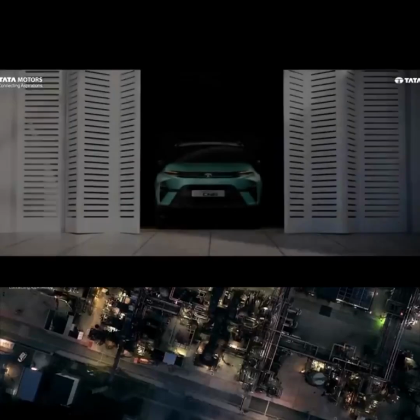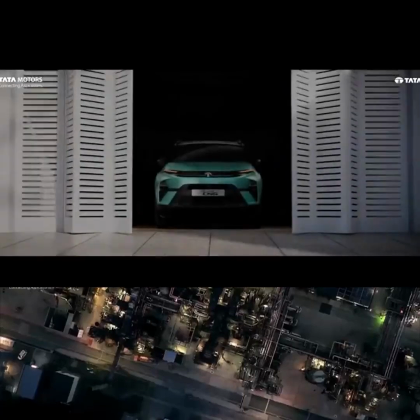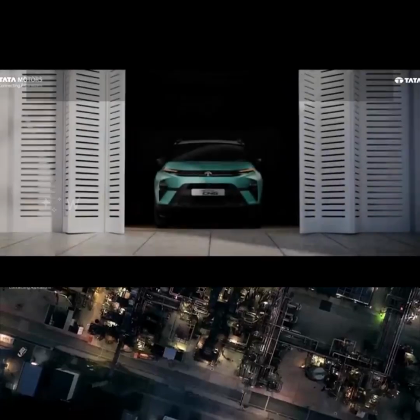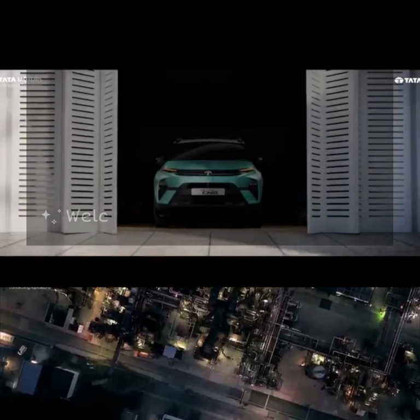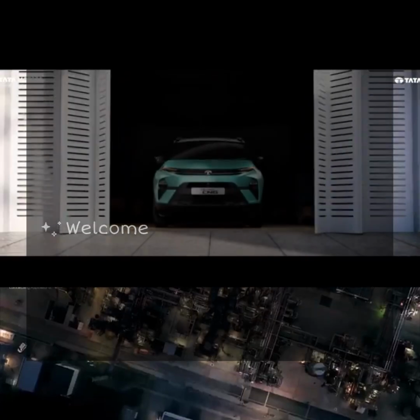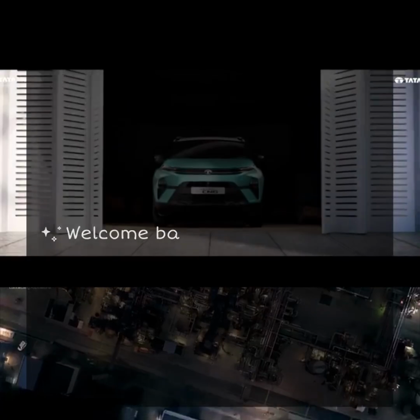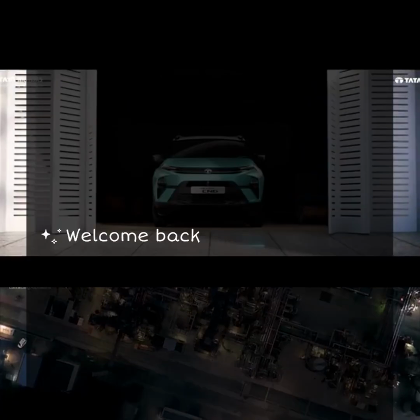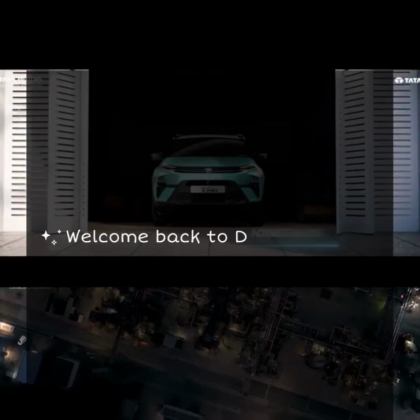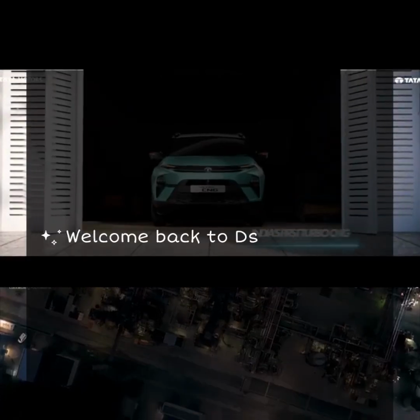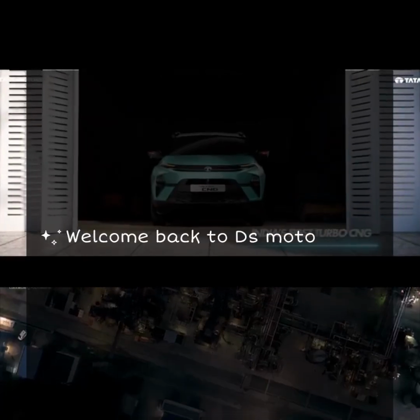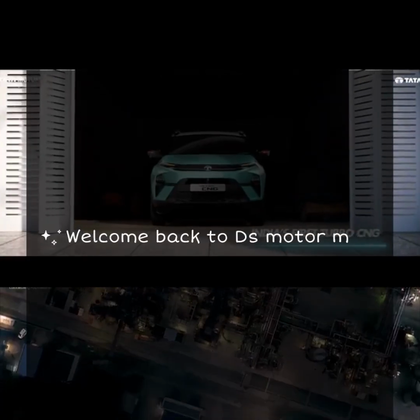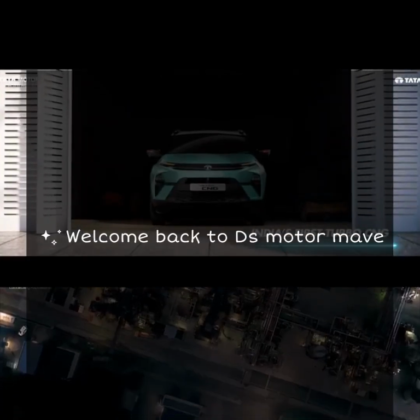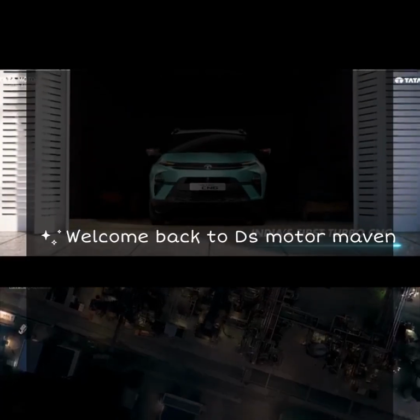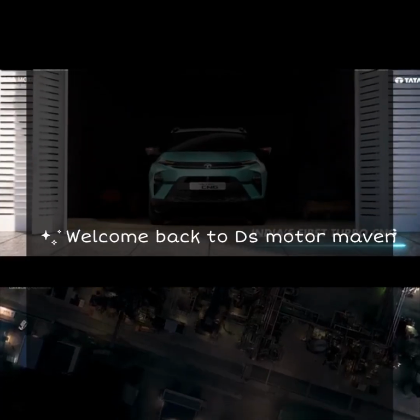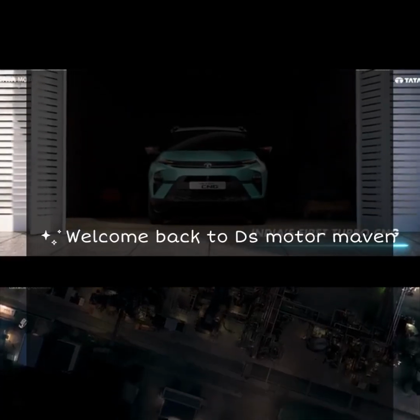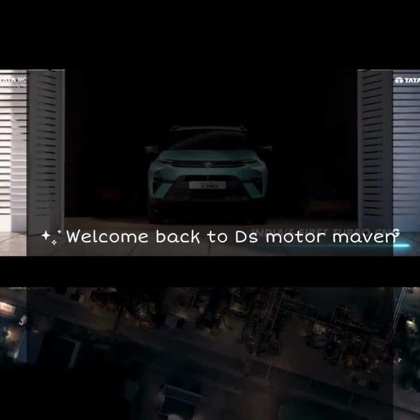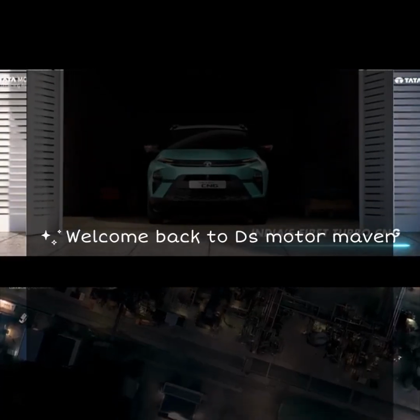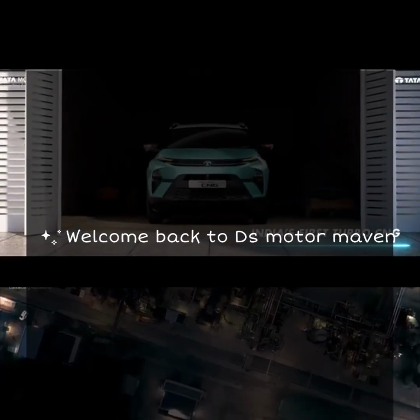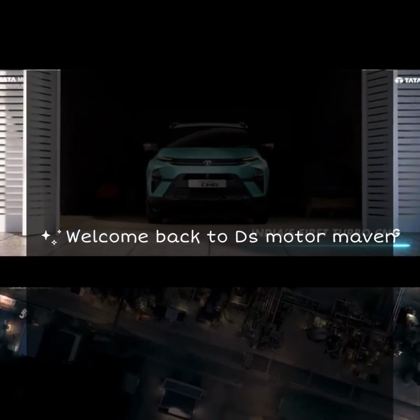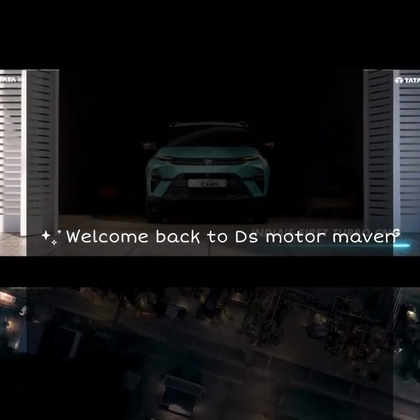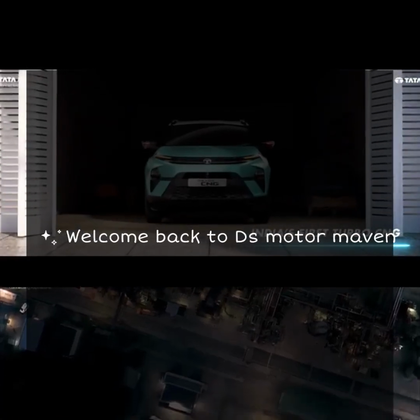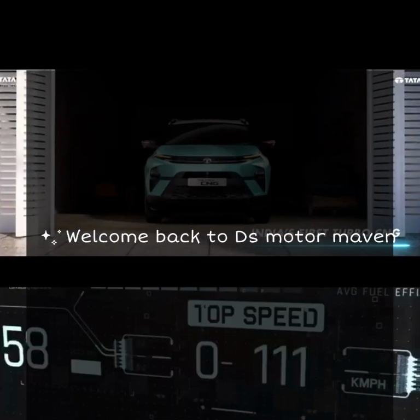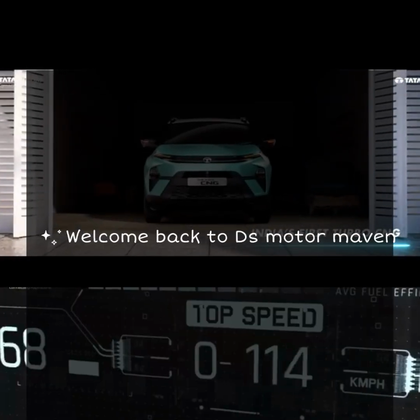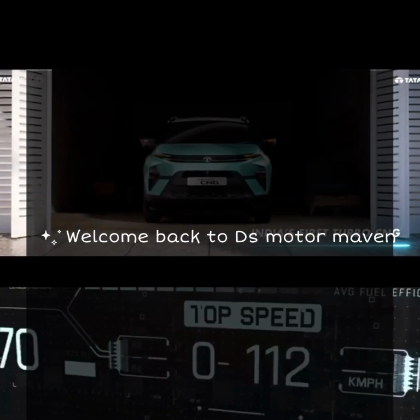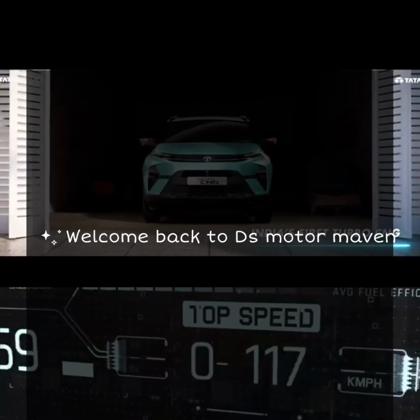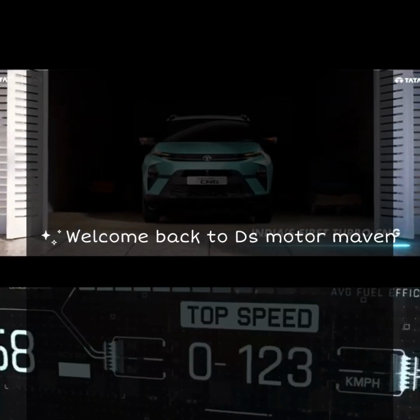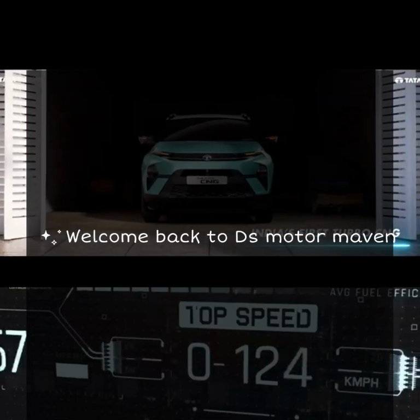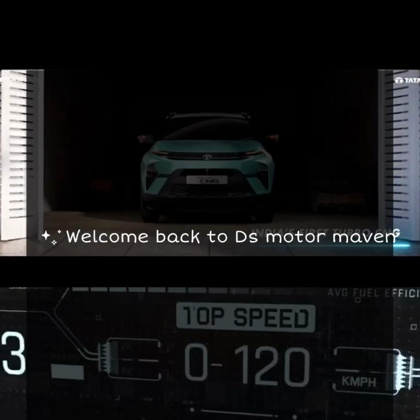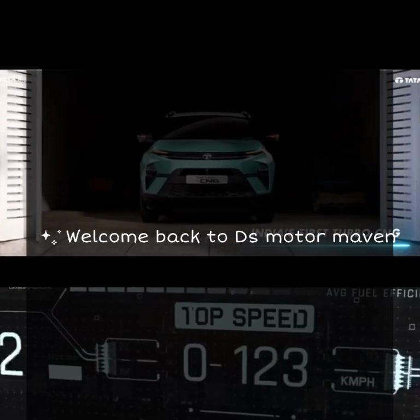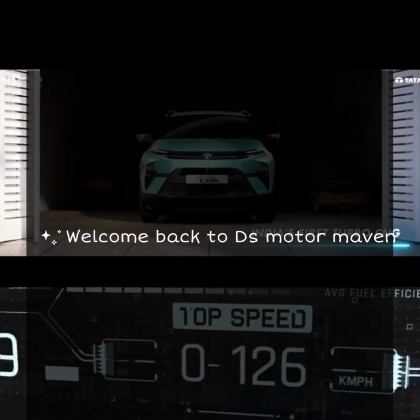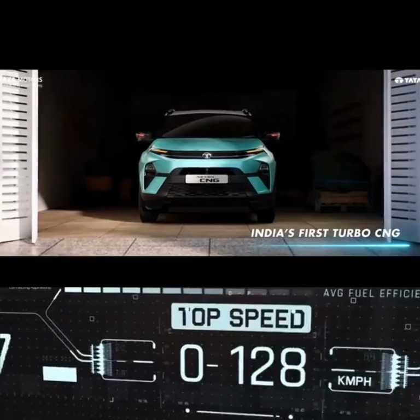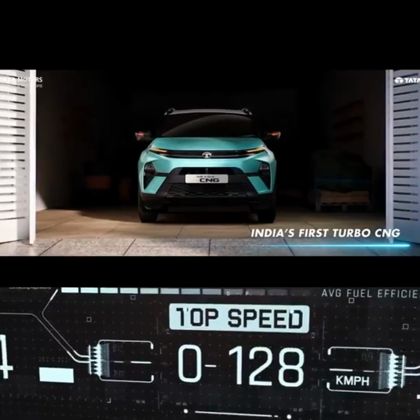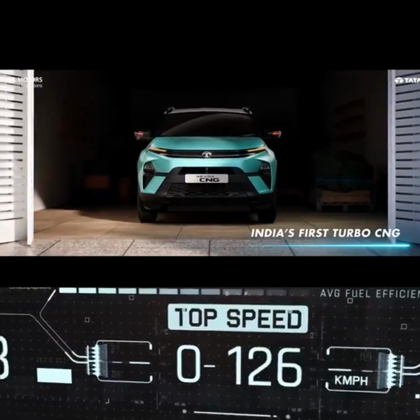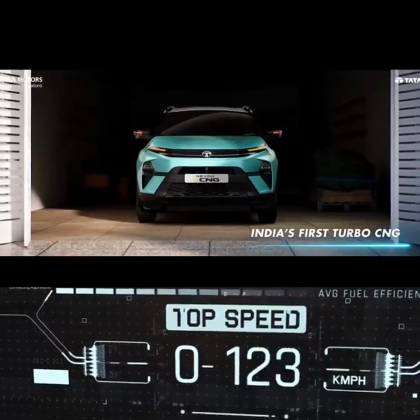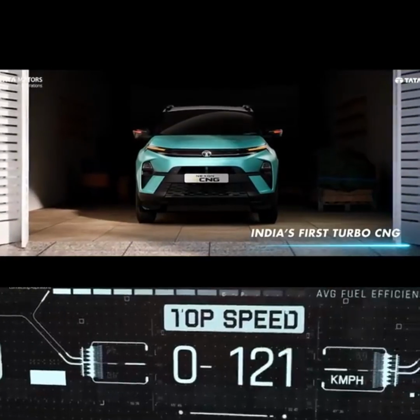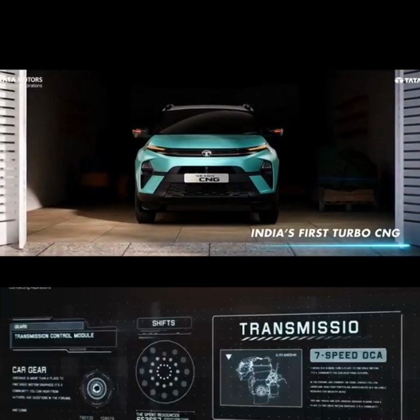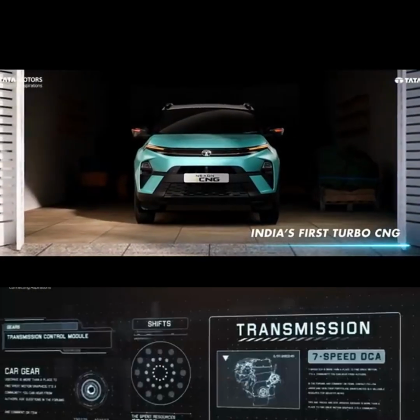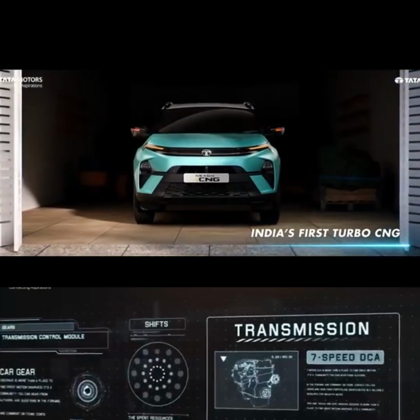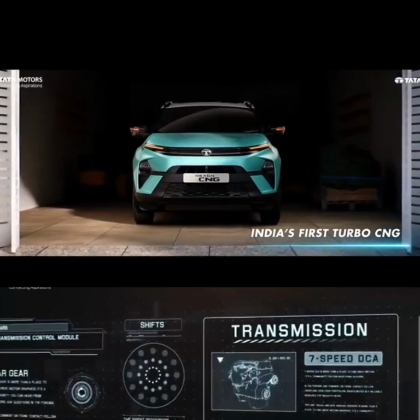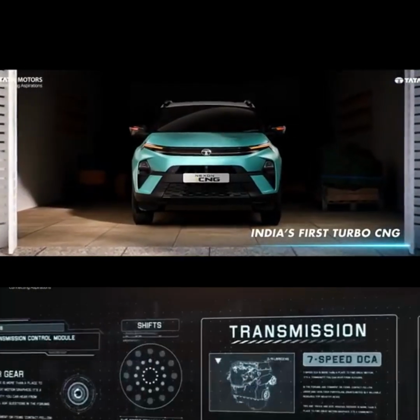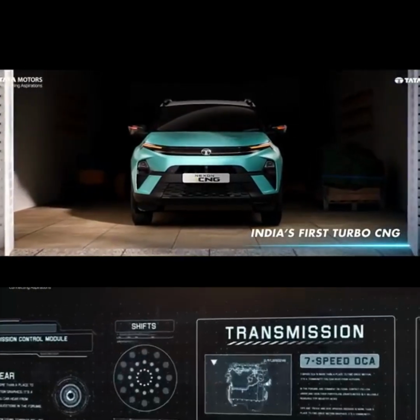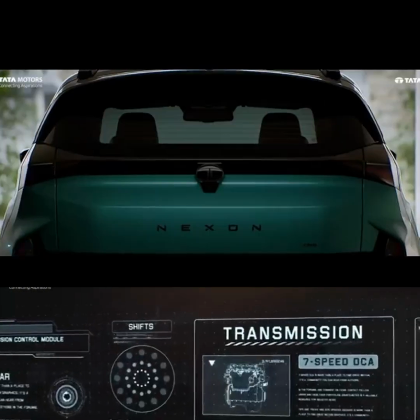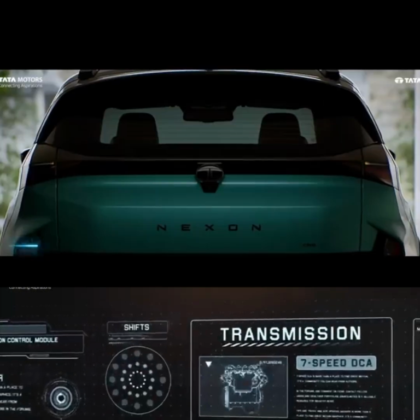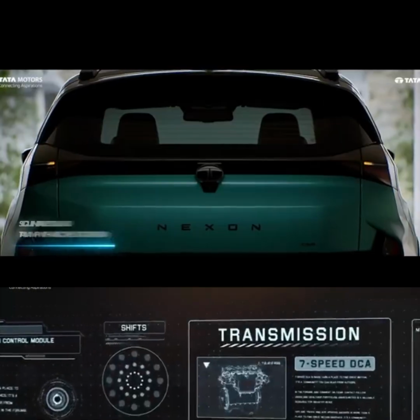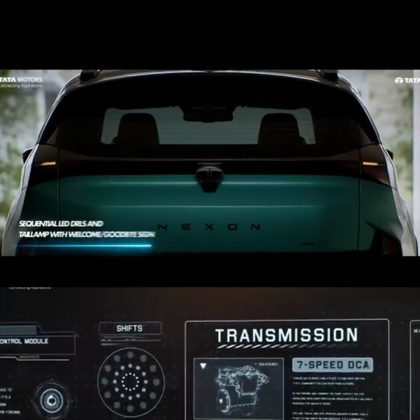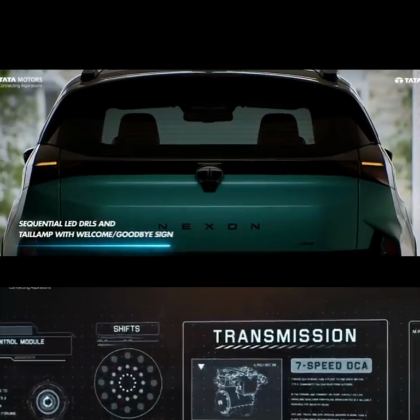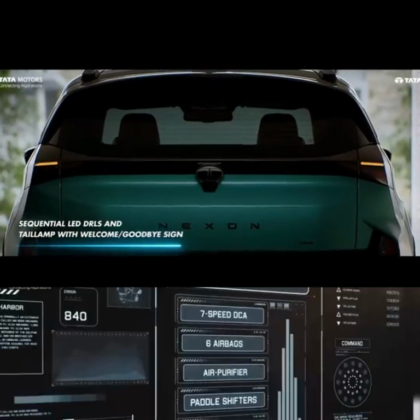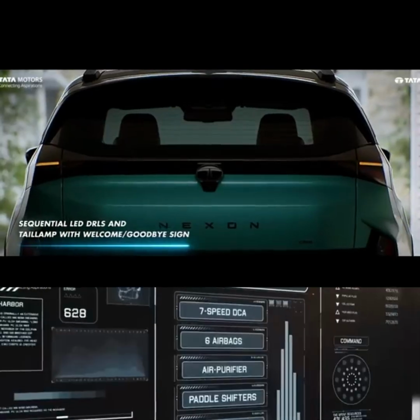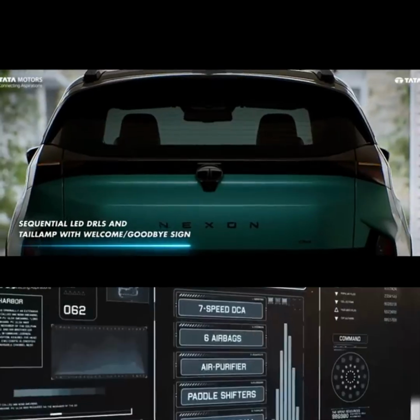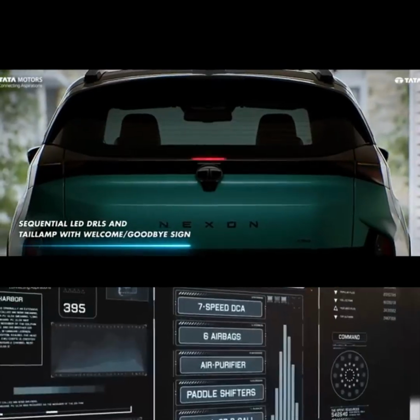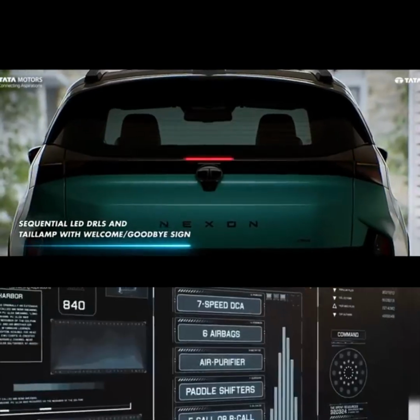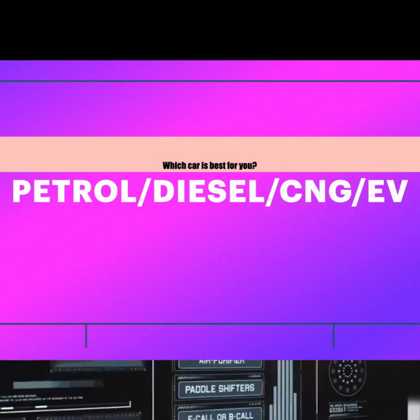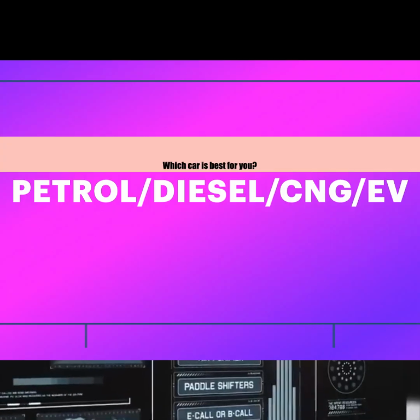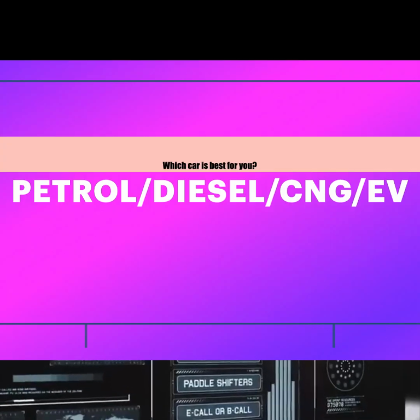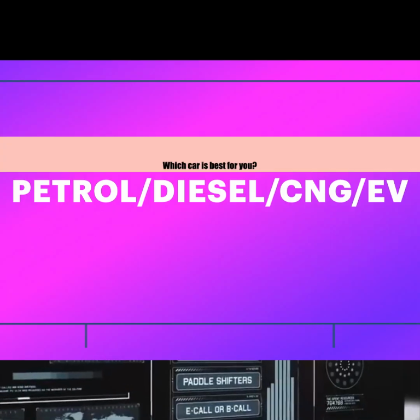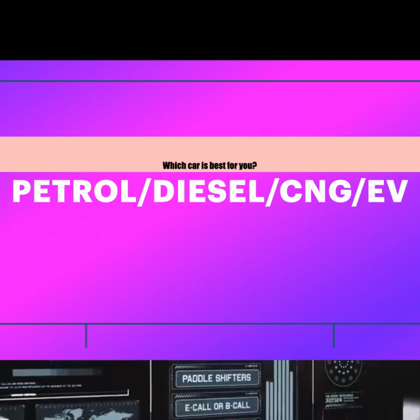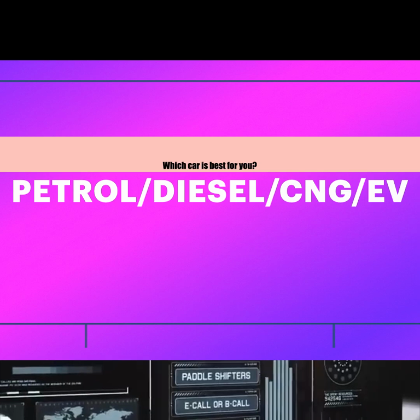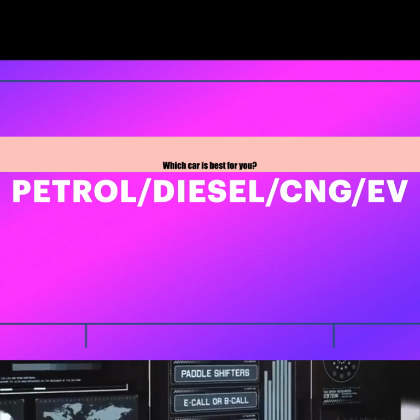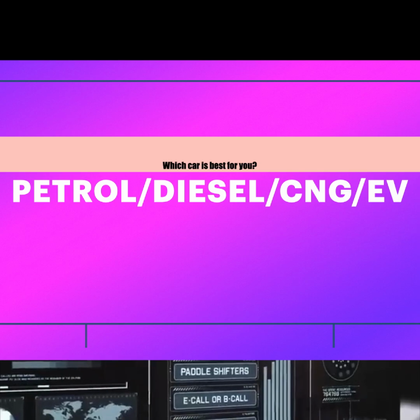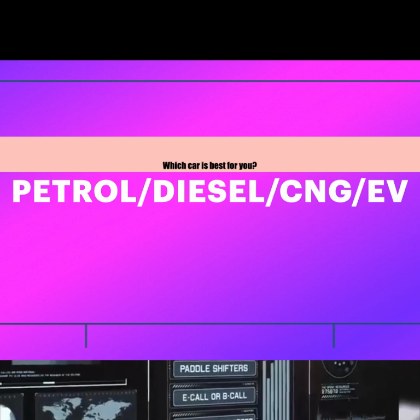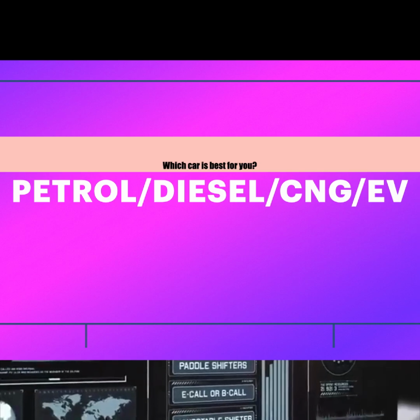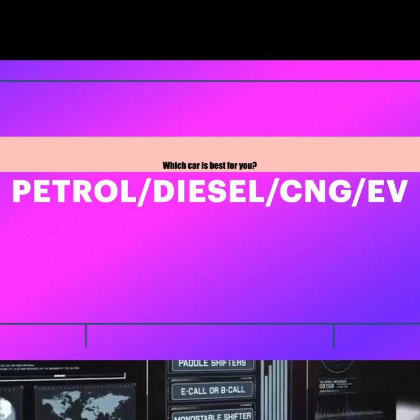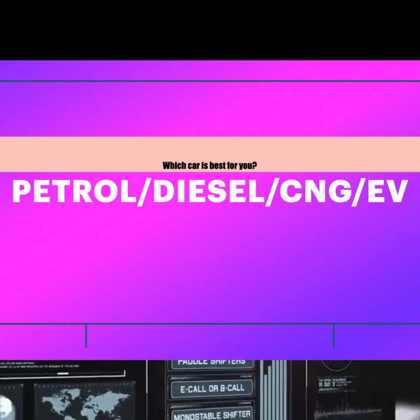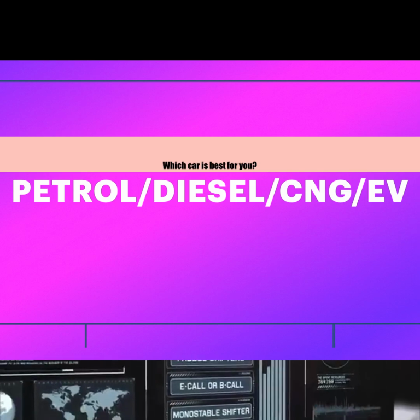Hello guys, welcome back to the channel. I hope you all are doing well. In this video, I am going to discuss an important topic.